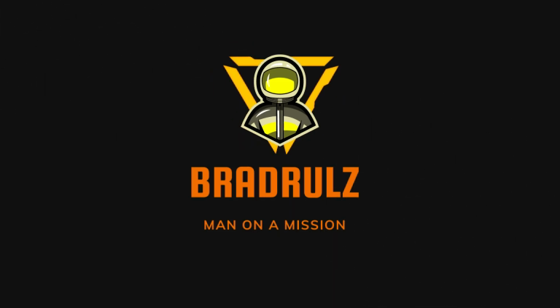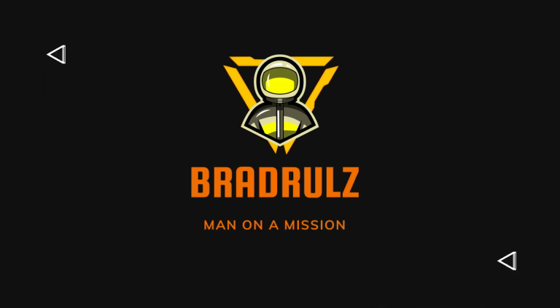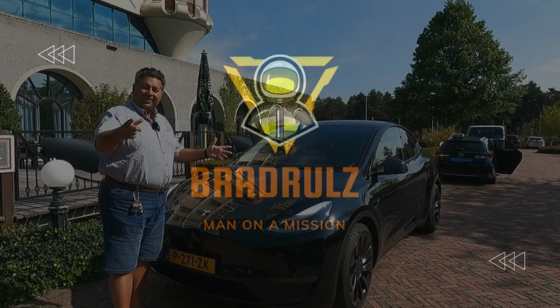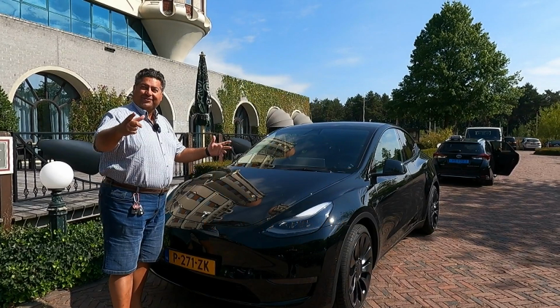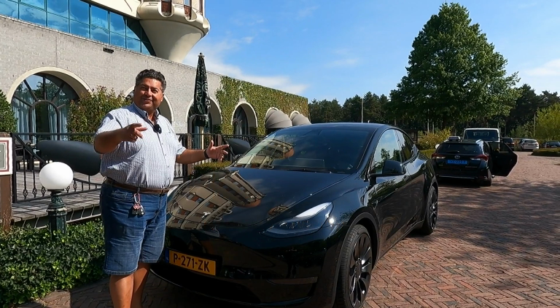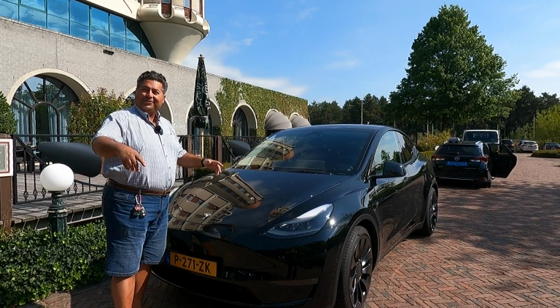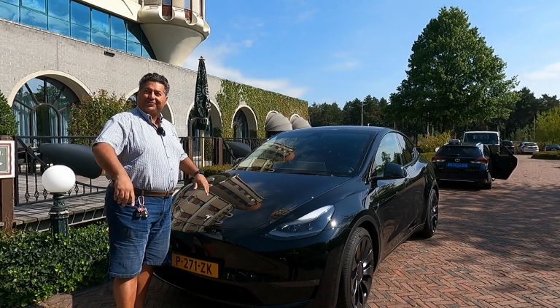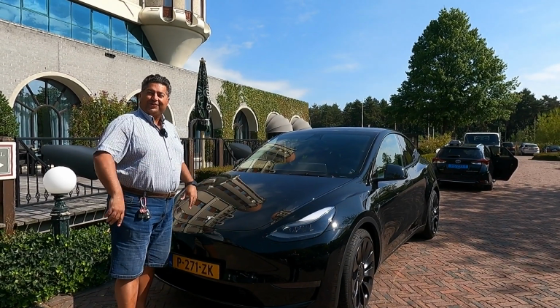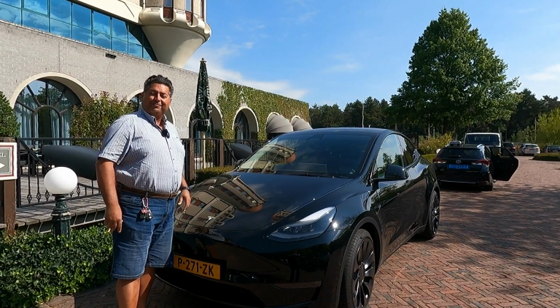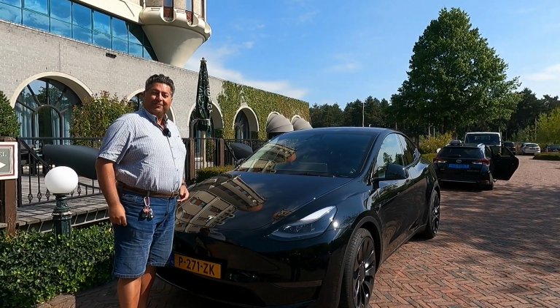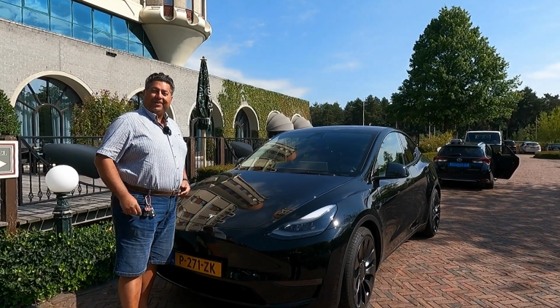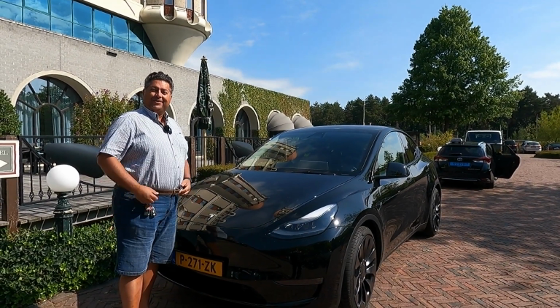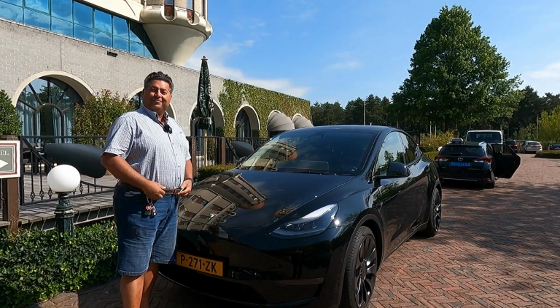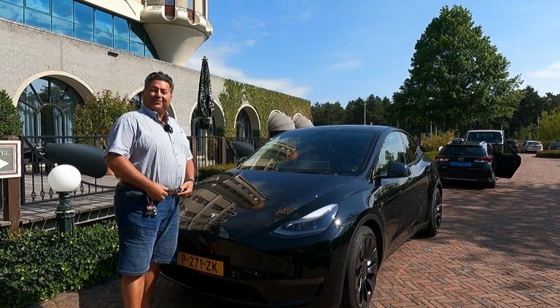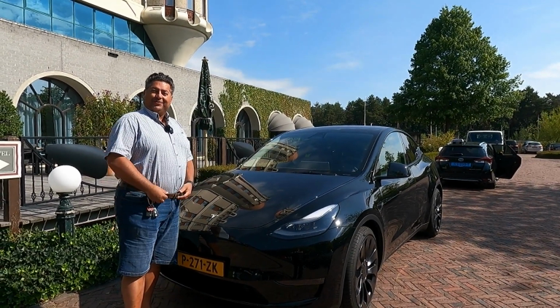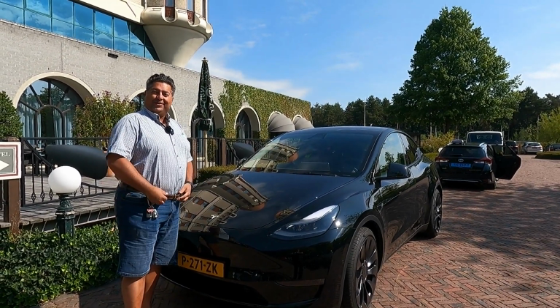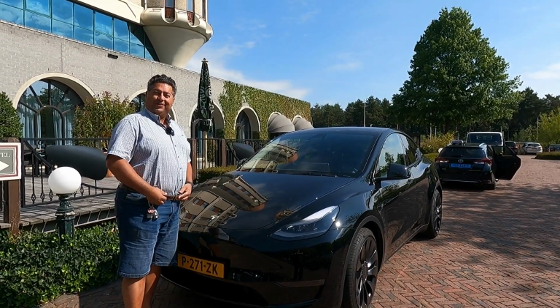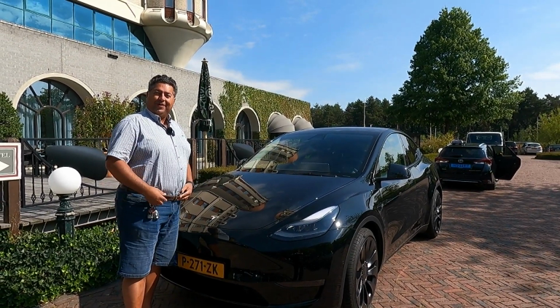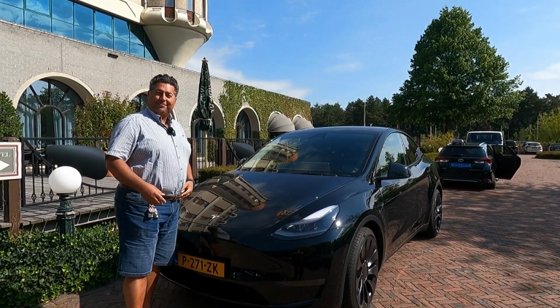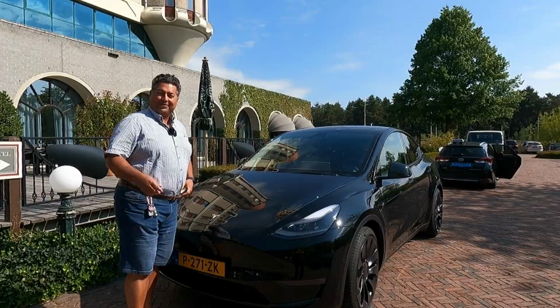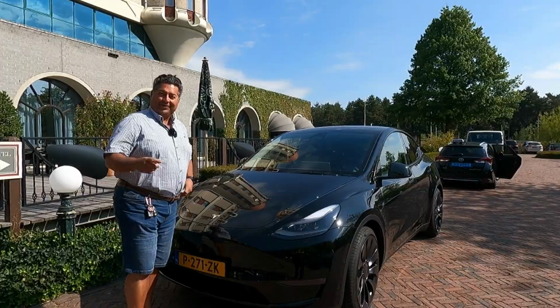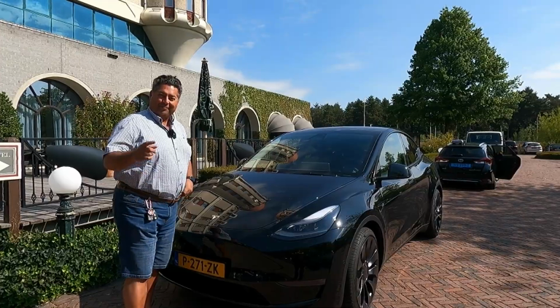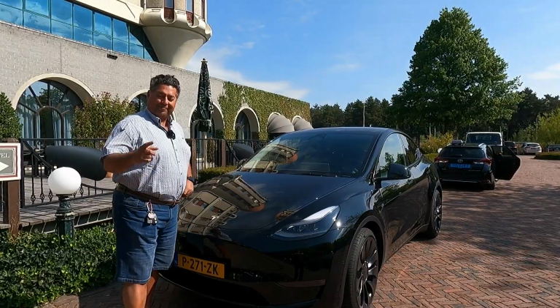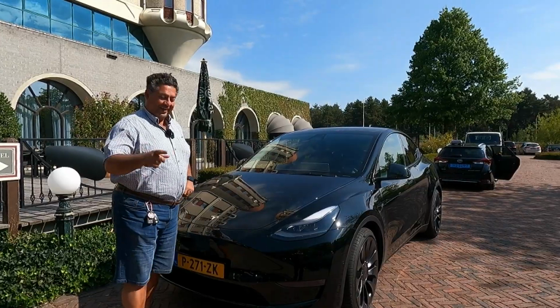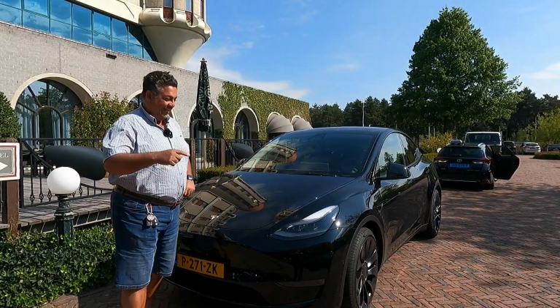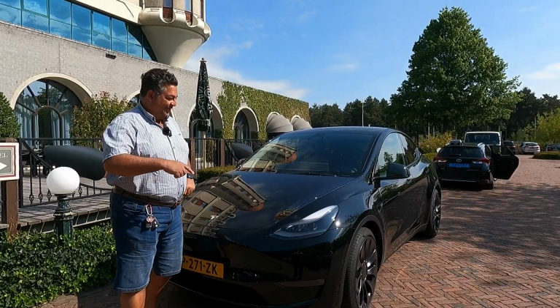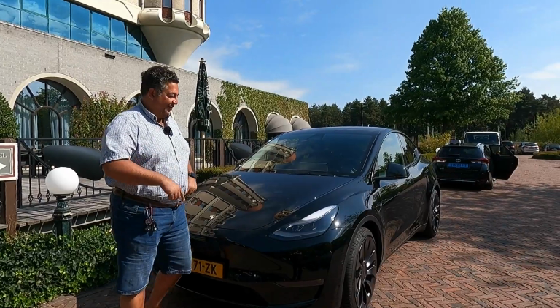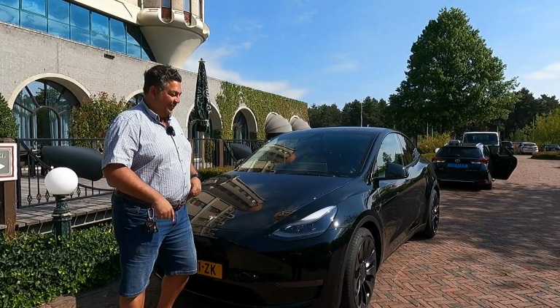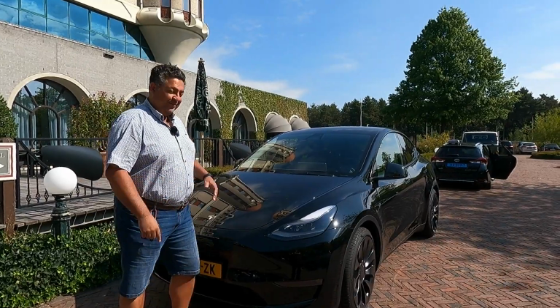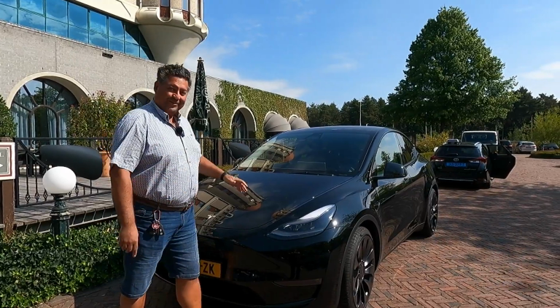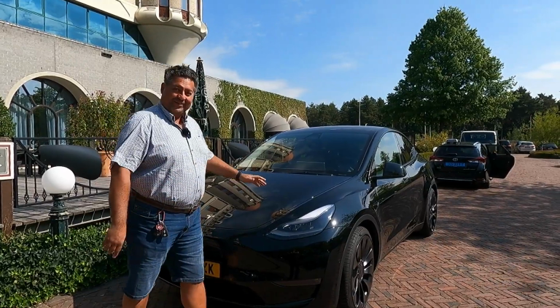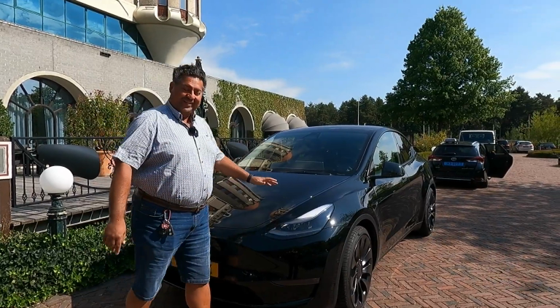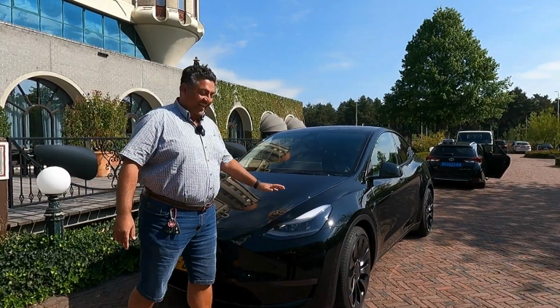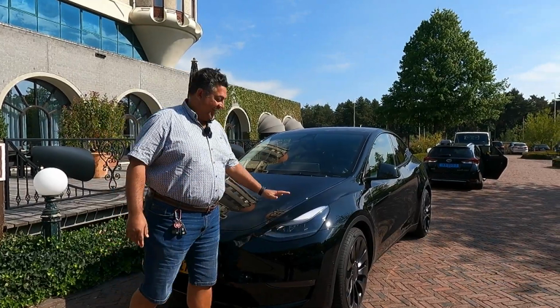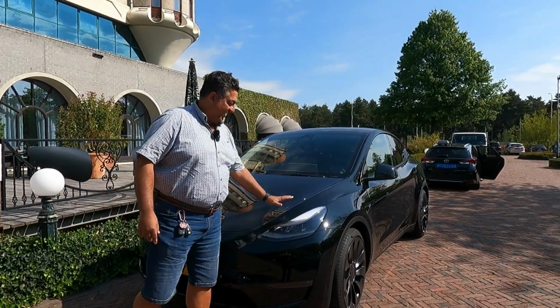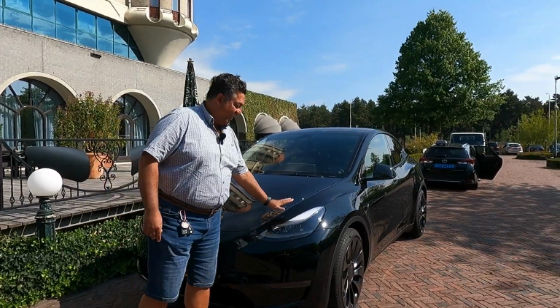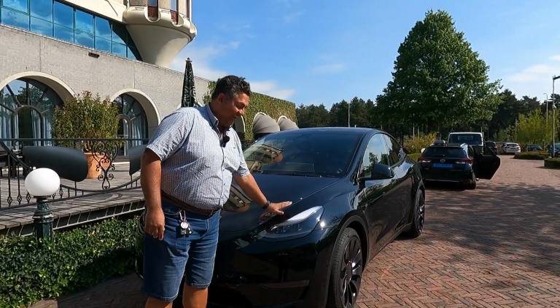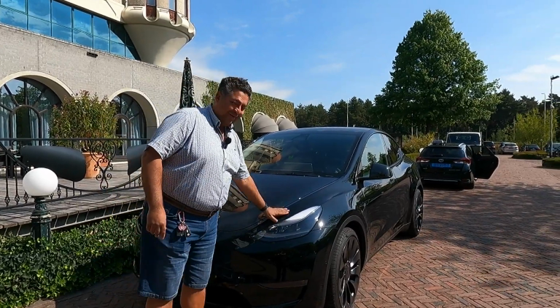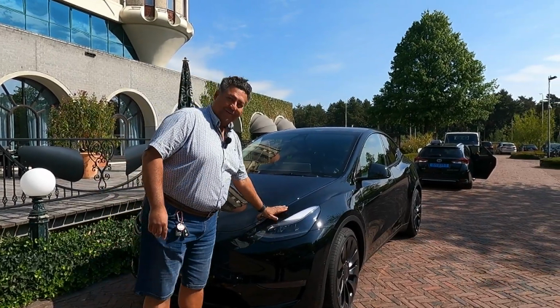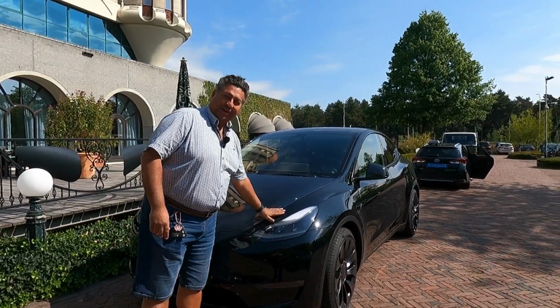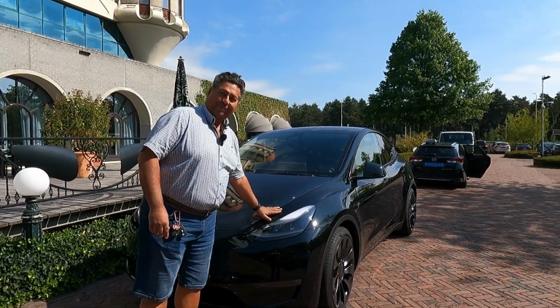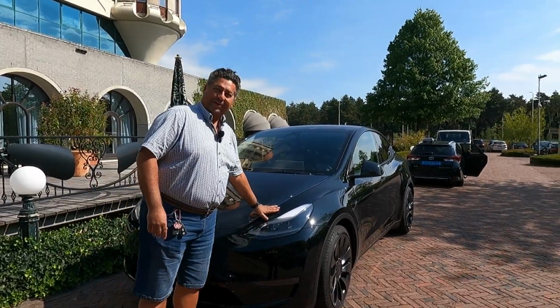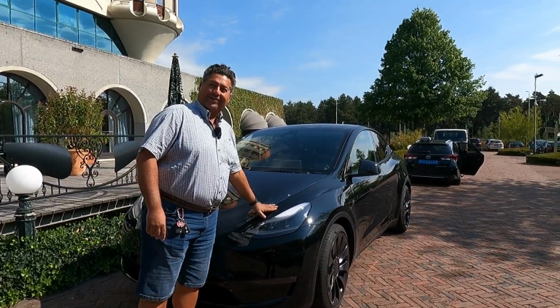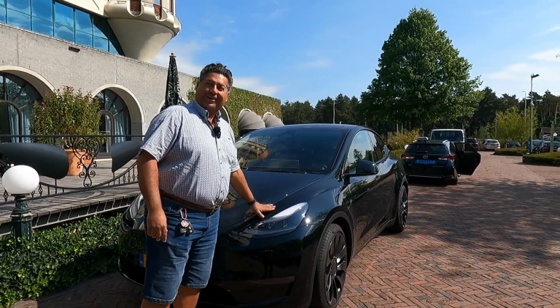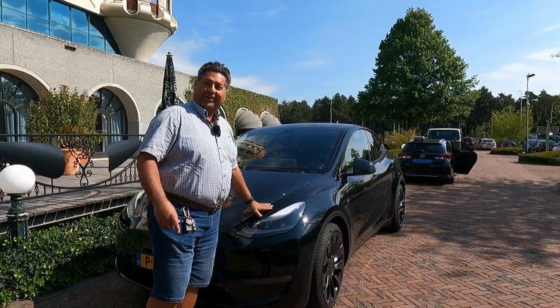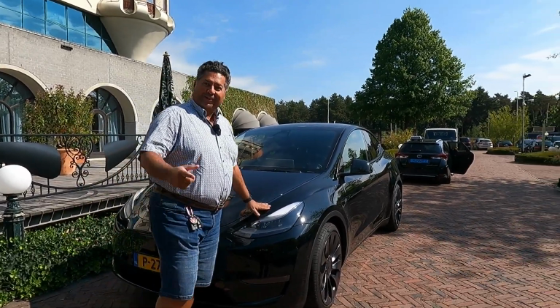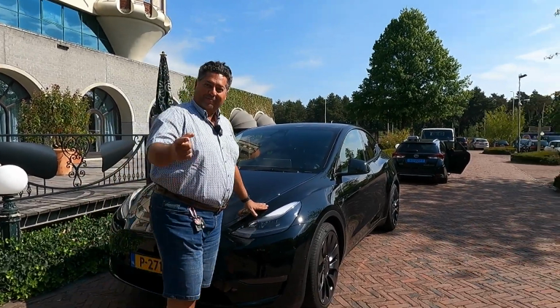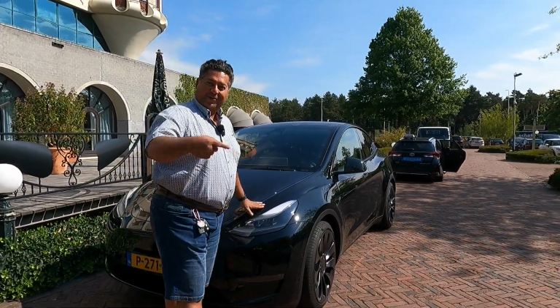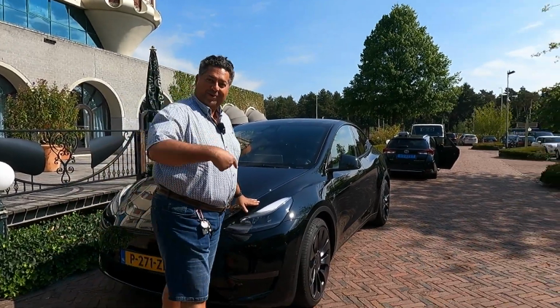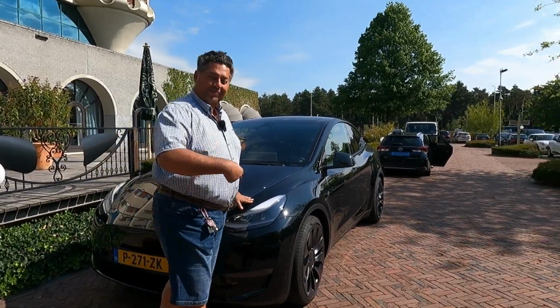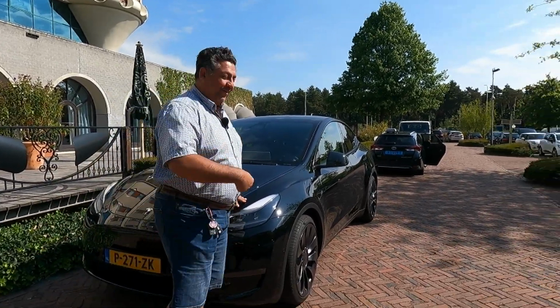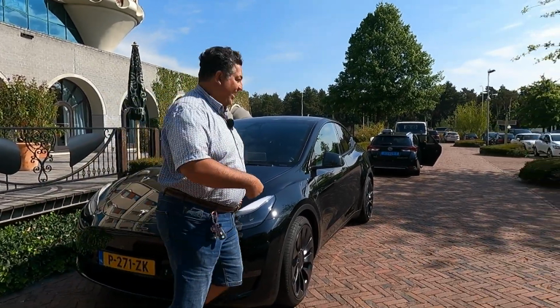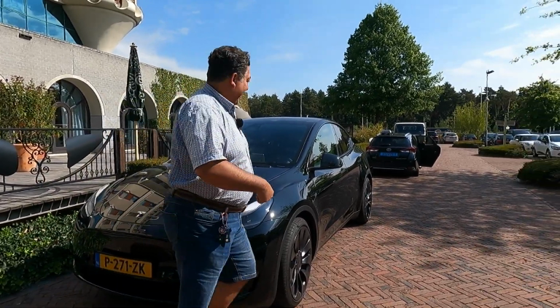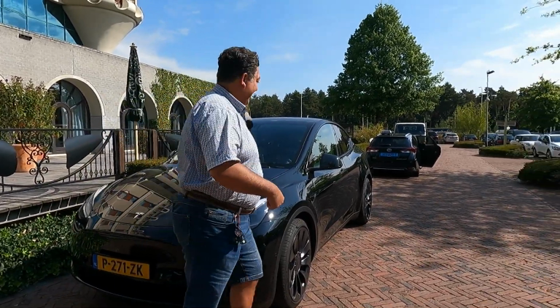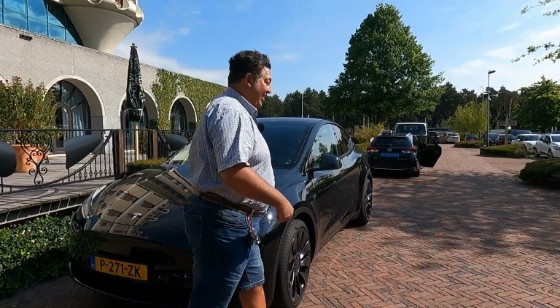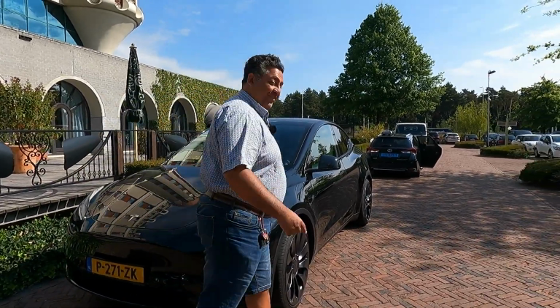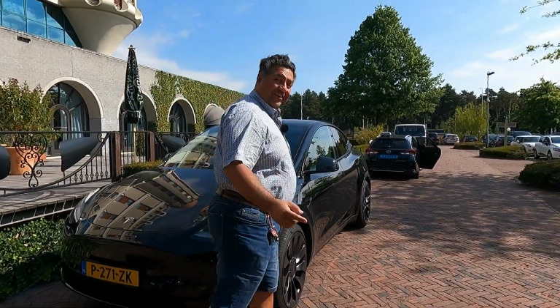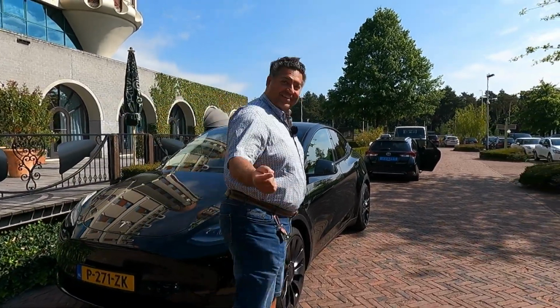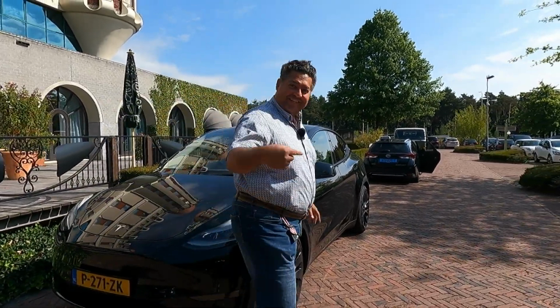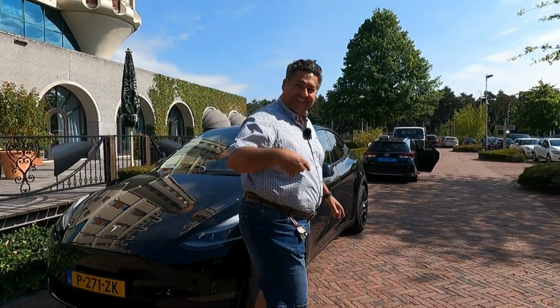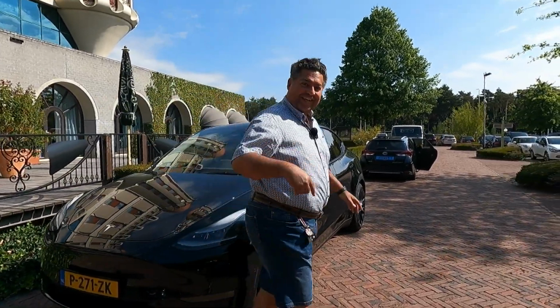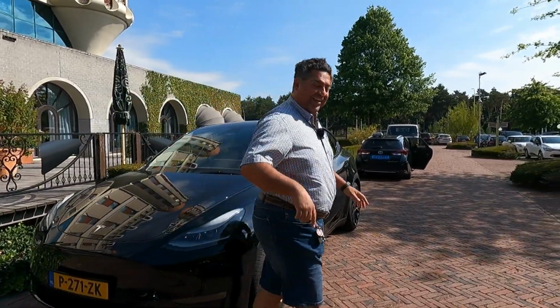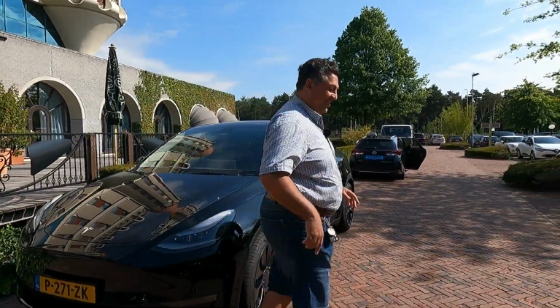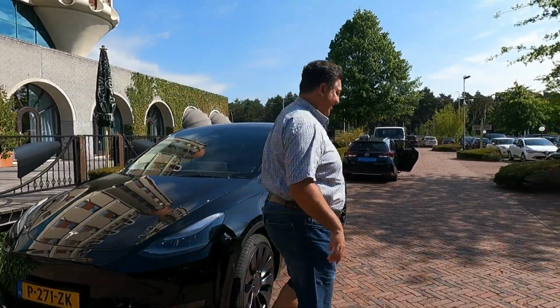How's it YouTube and welcome to a new episode of Brad Rules. Today we are with the Model Y, so let's check it out.